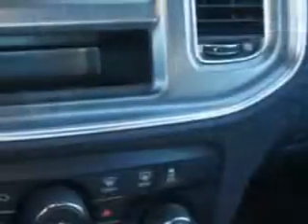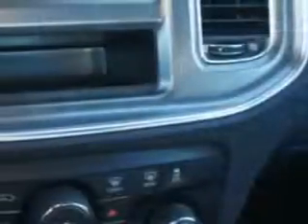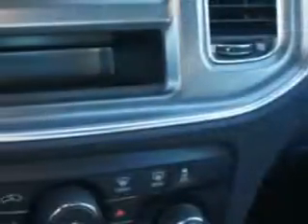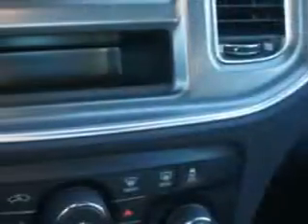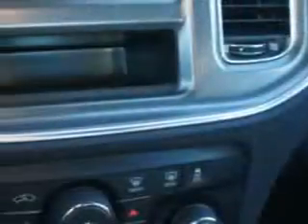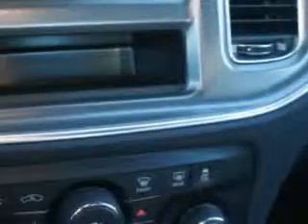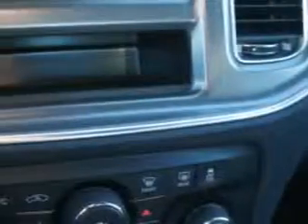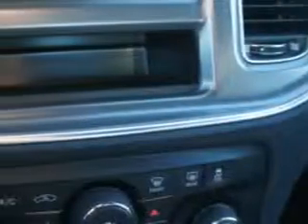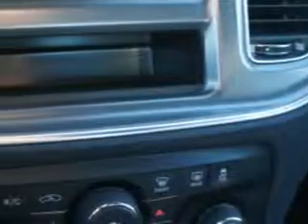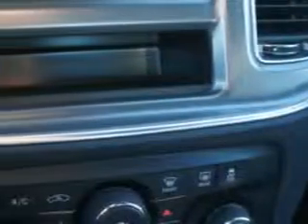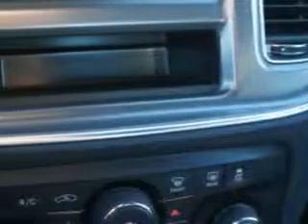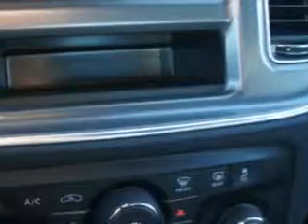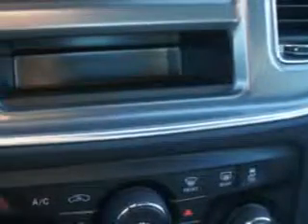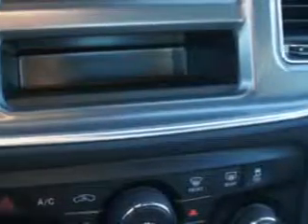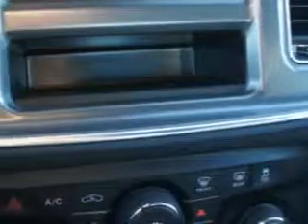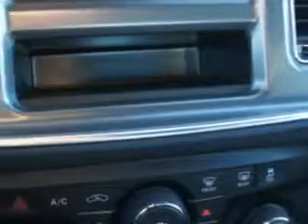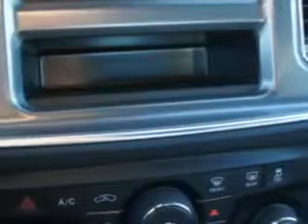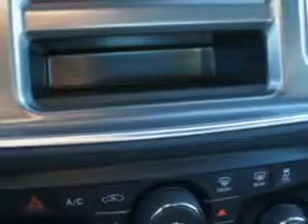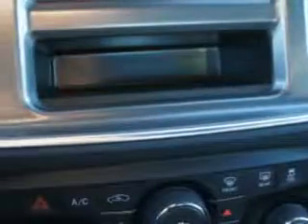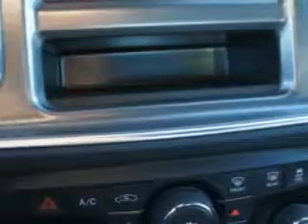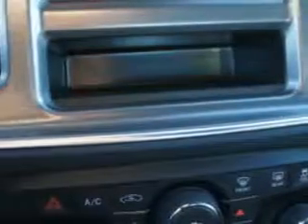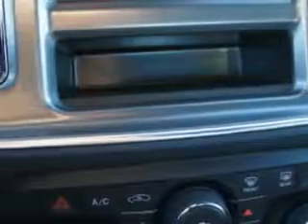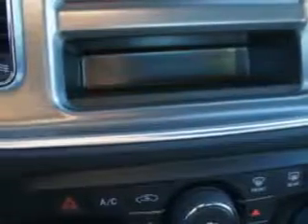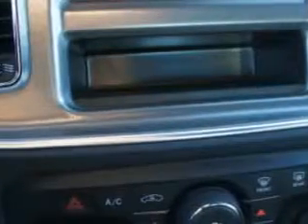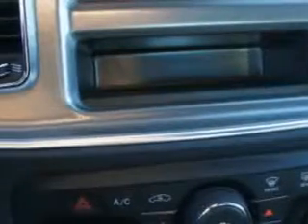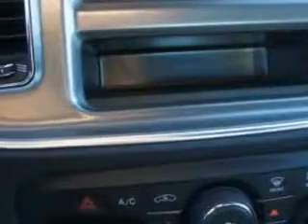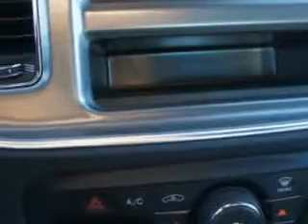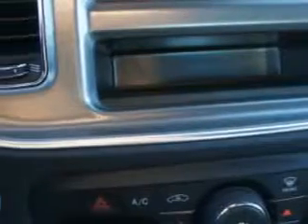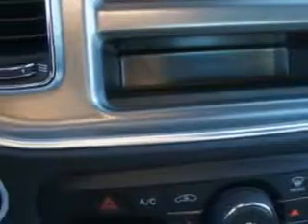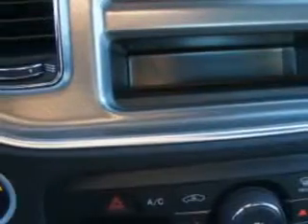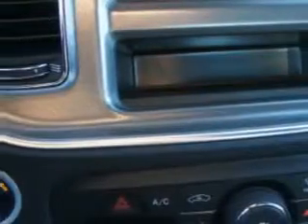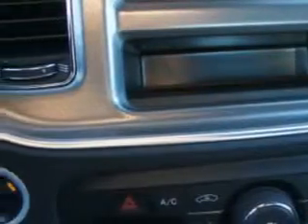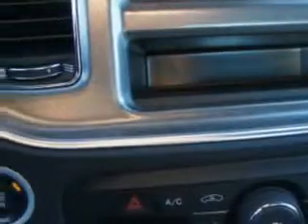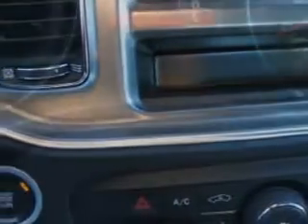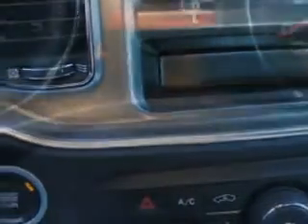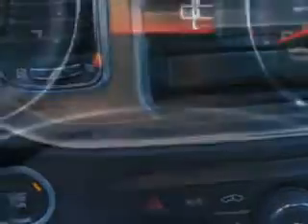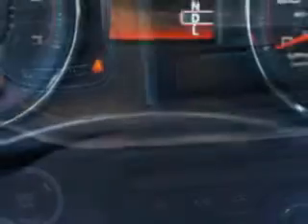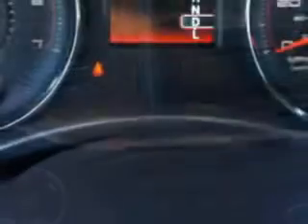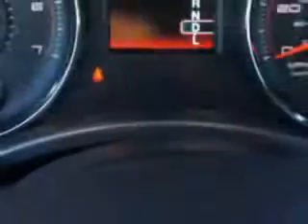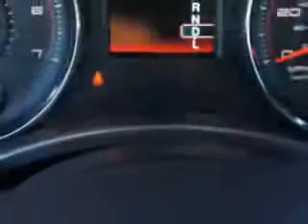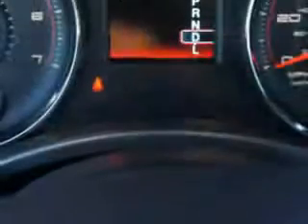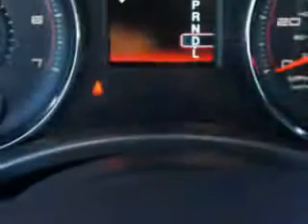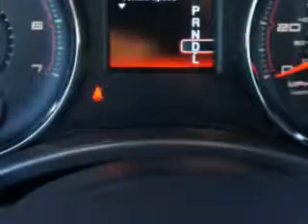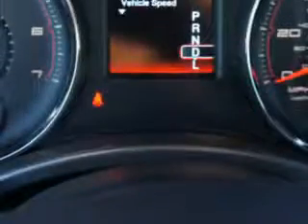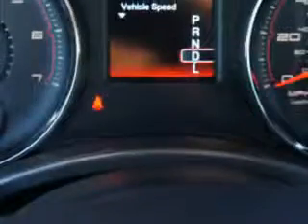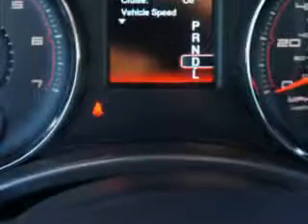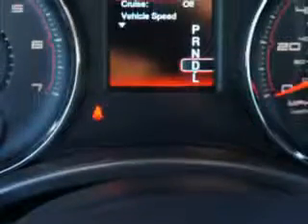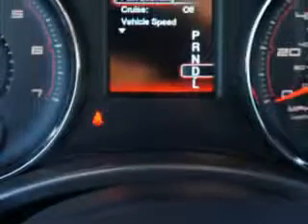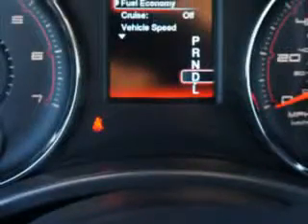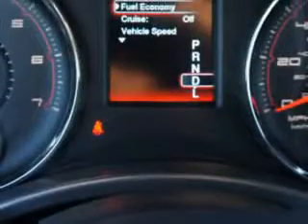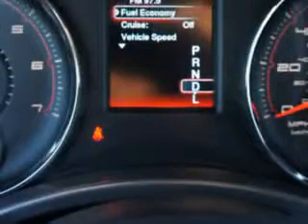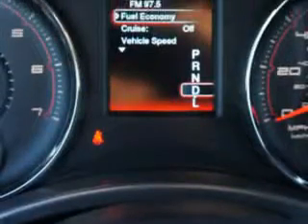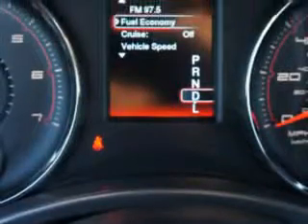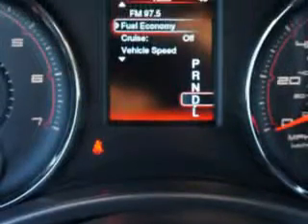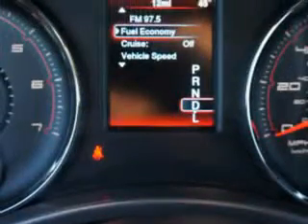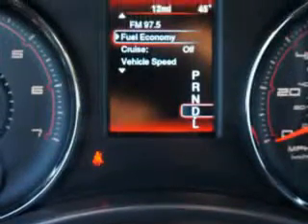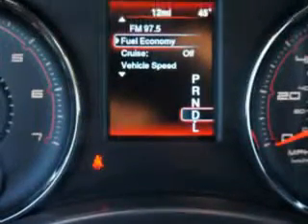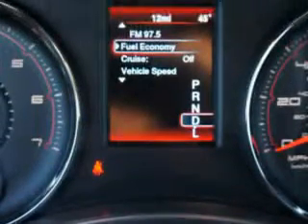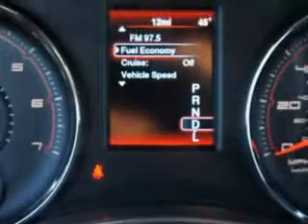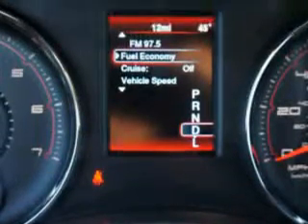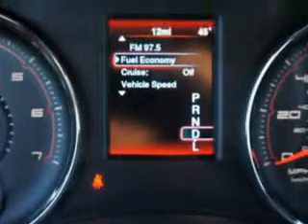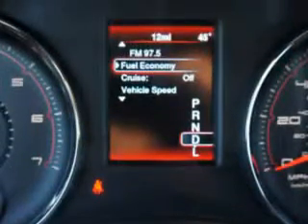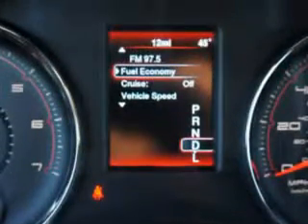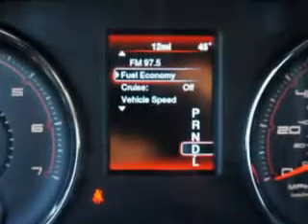Enjoy the drive and have peace of mind in this 2014 Dodge Charger. See us at Riverside Autoplex of Muskogee today.